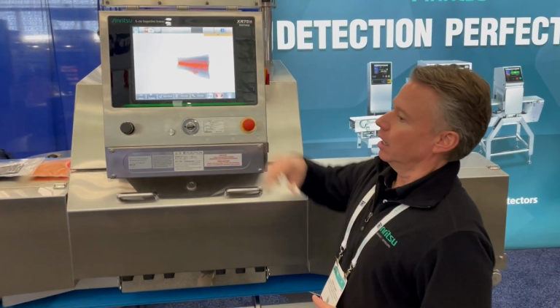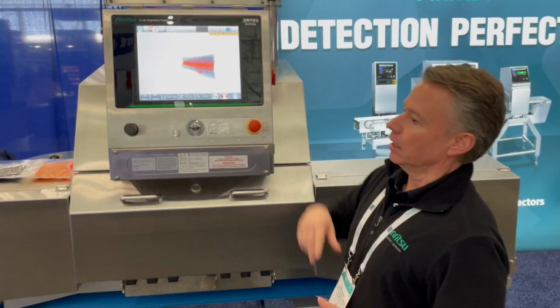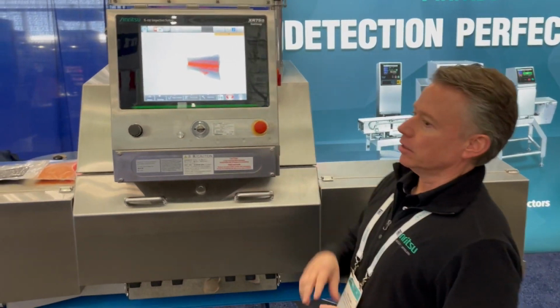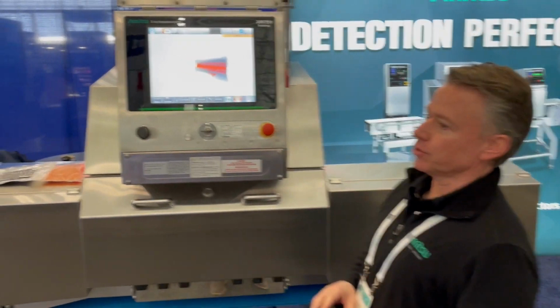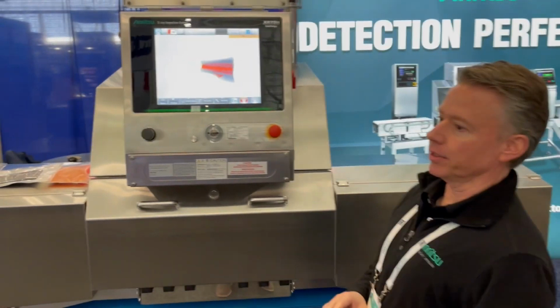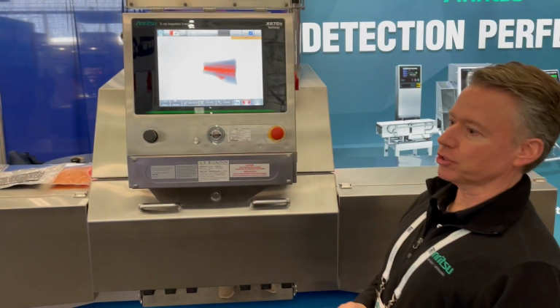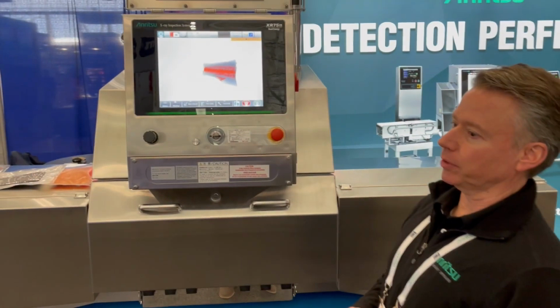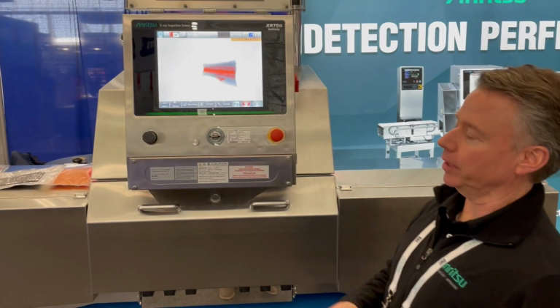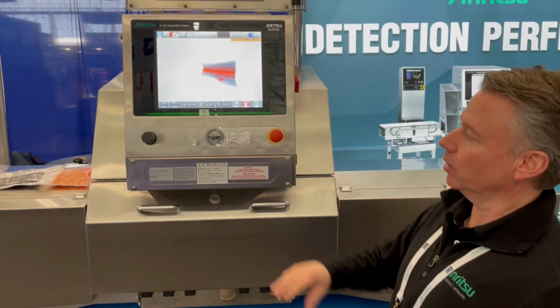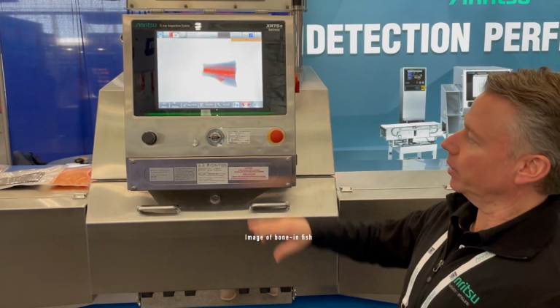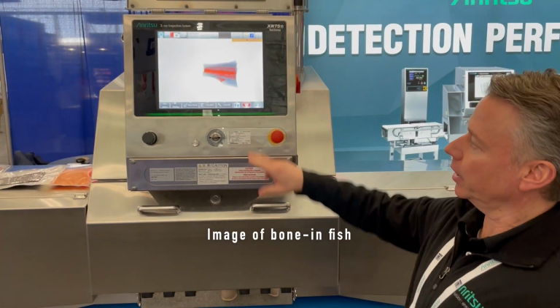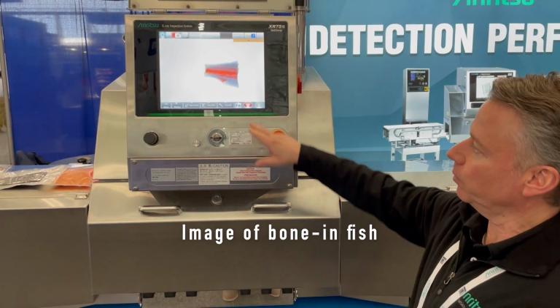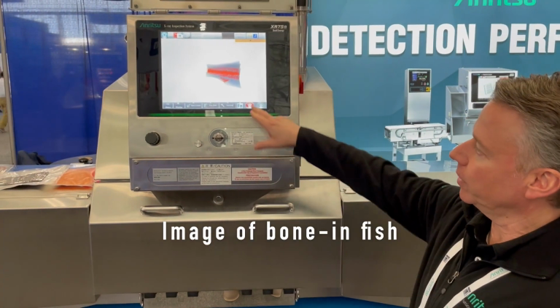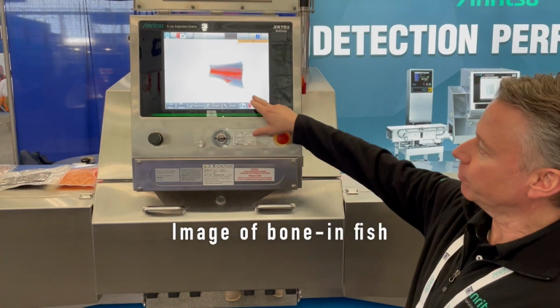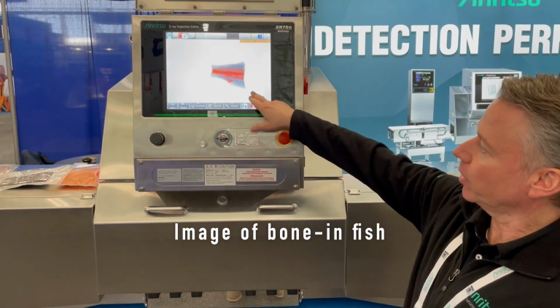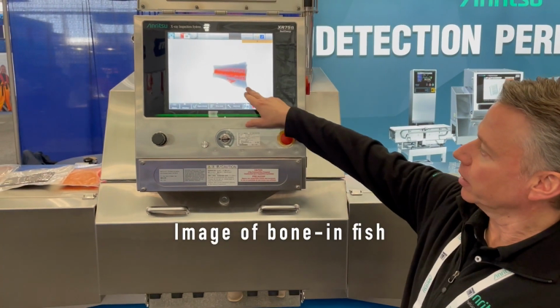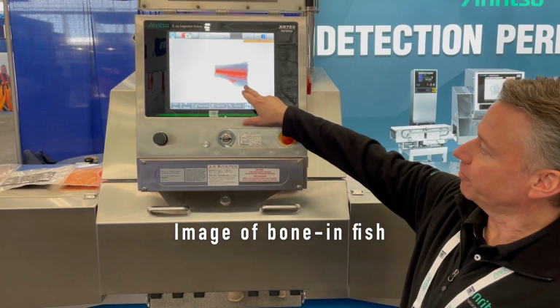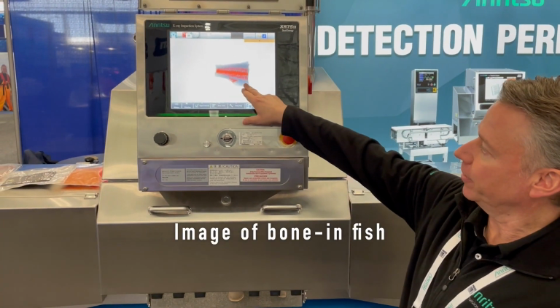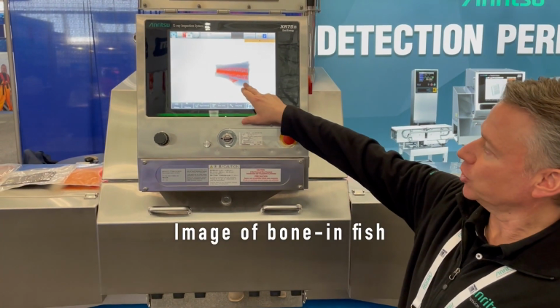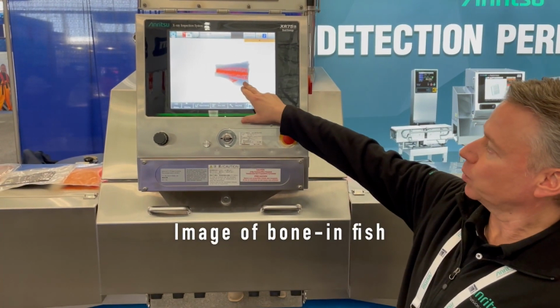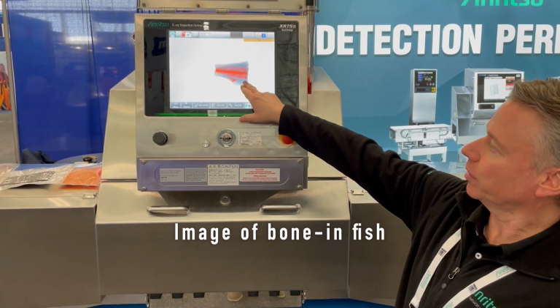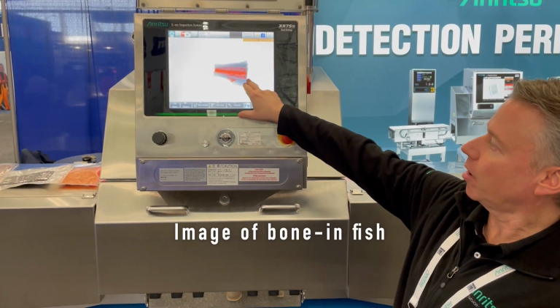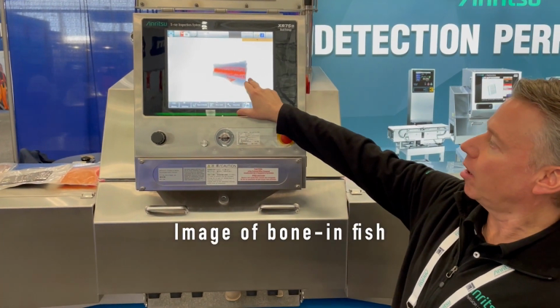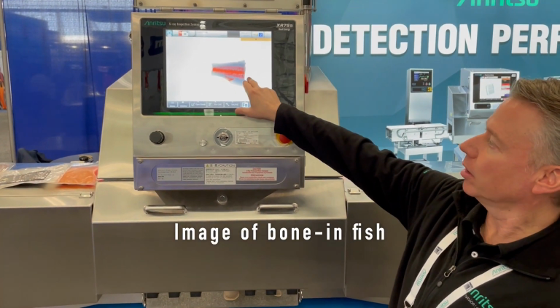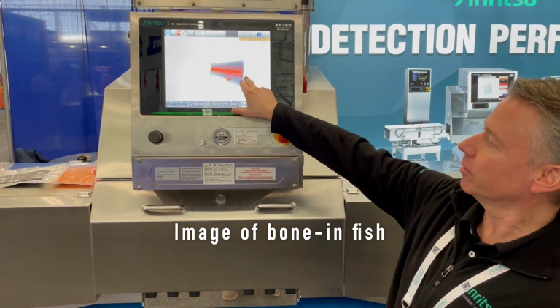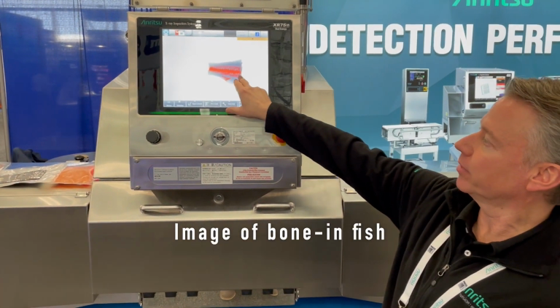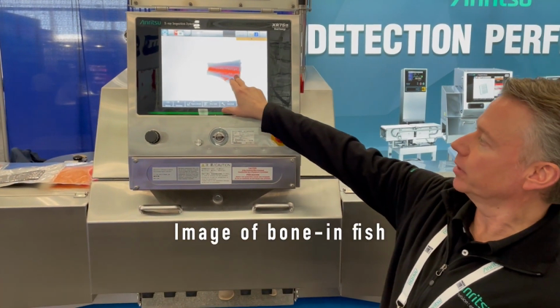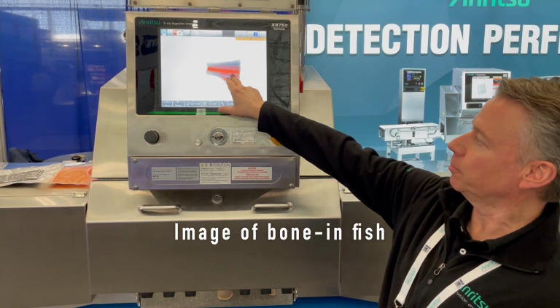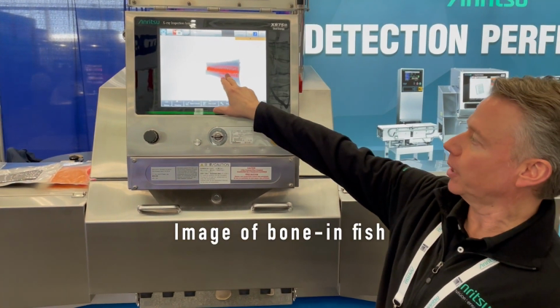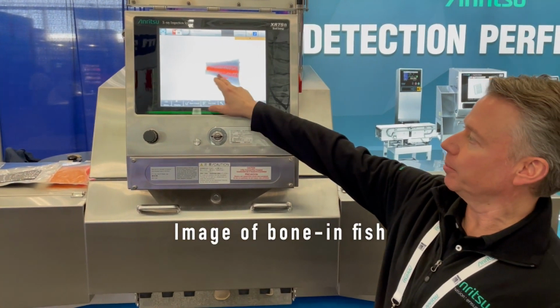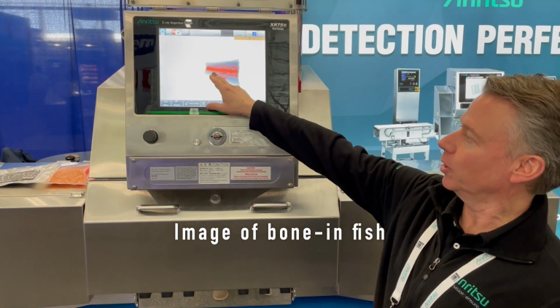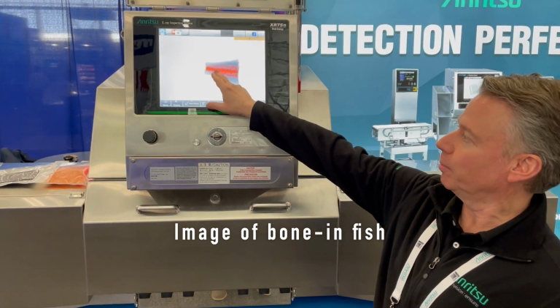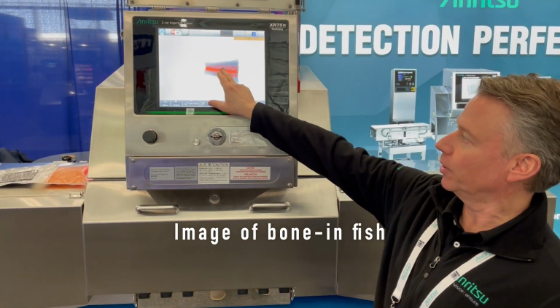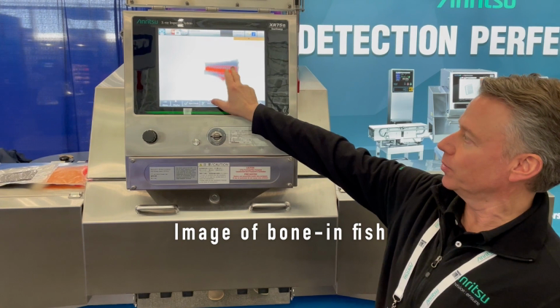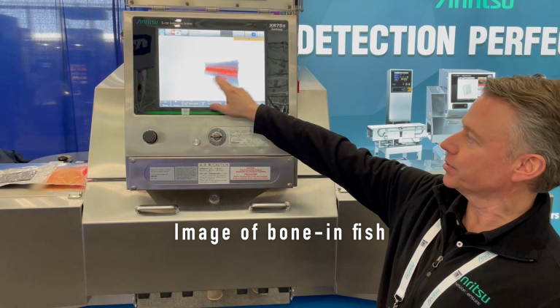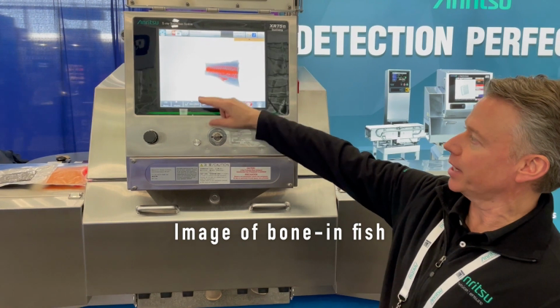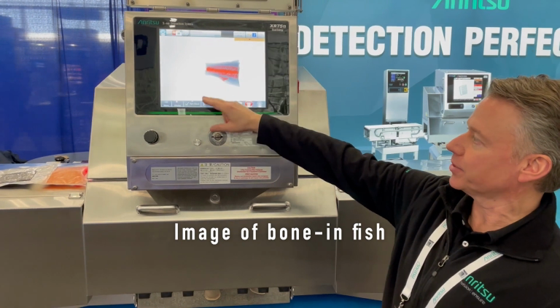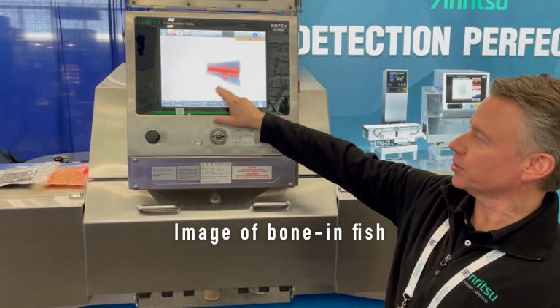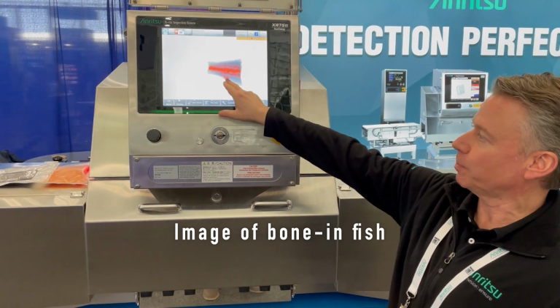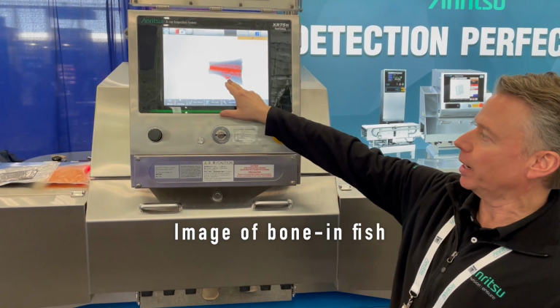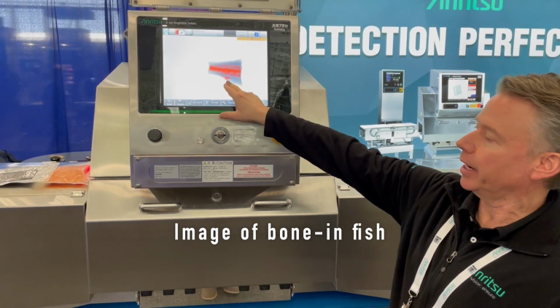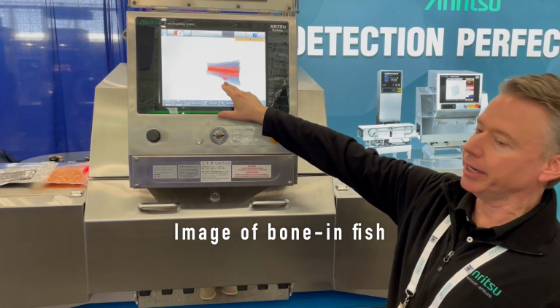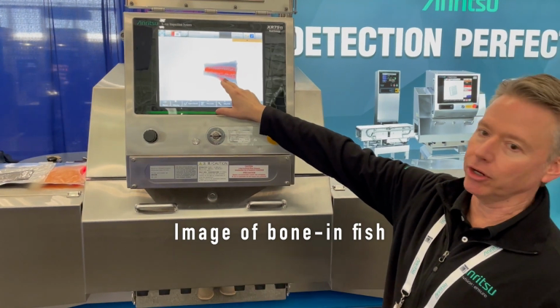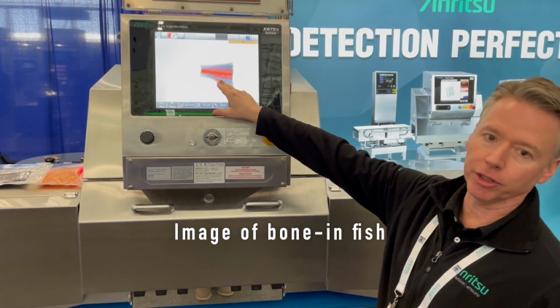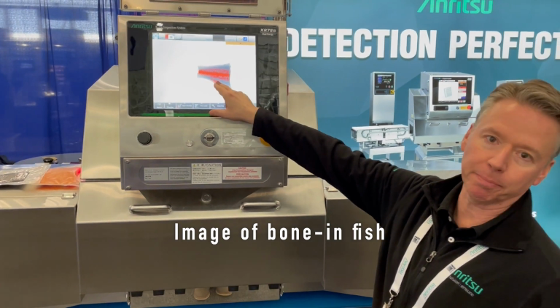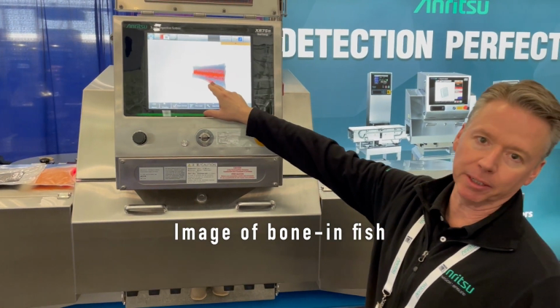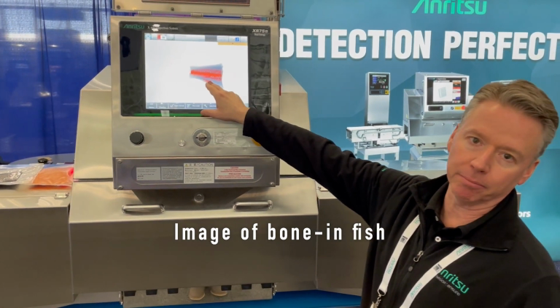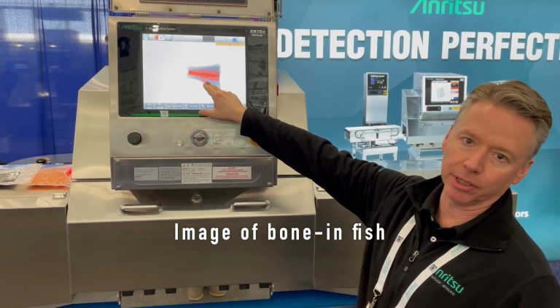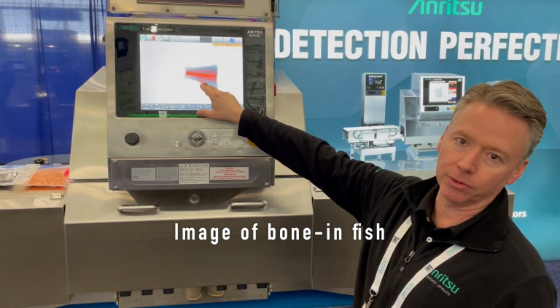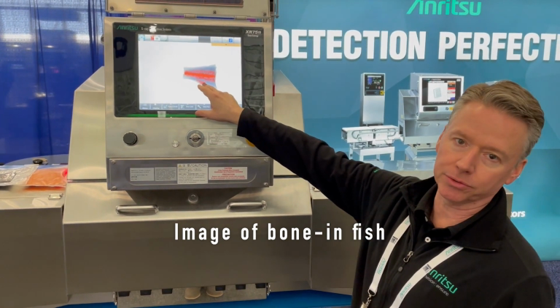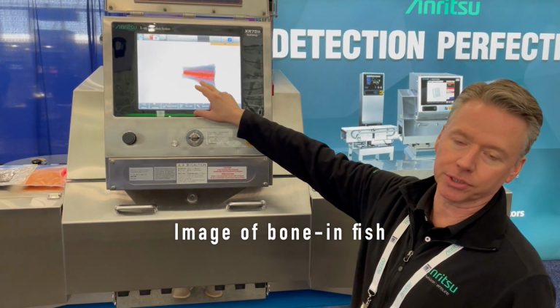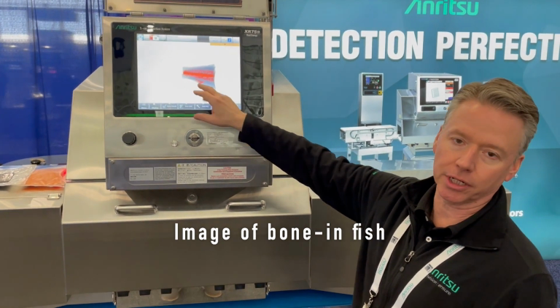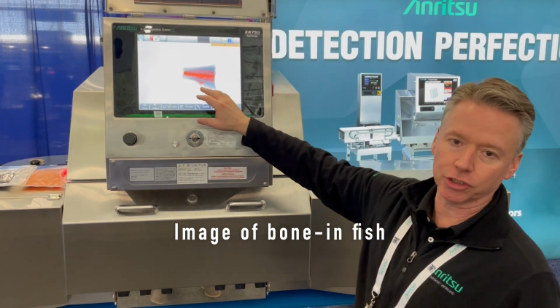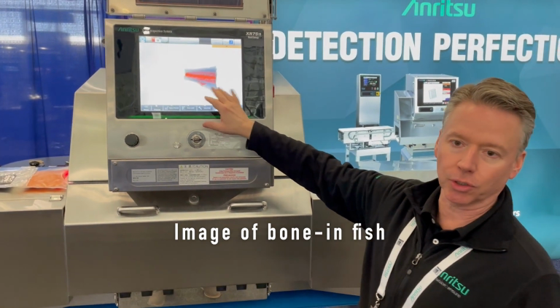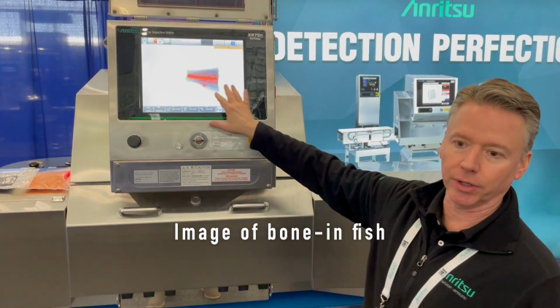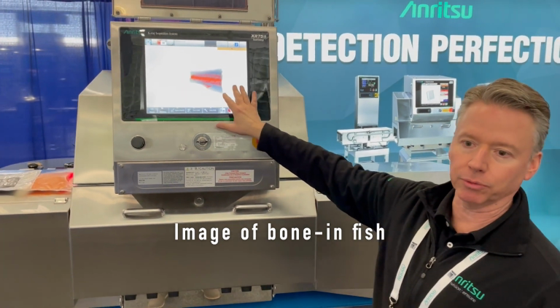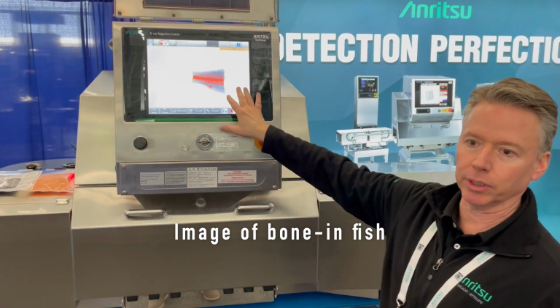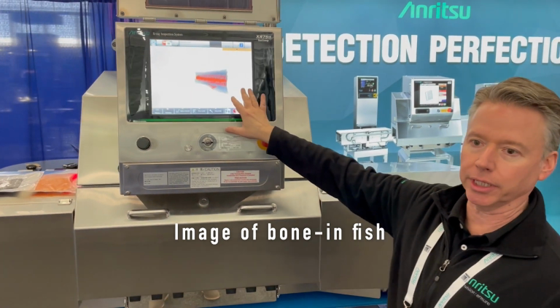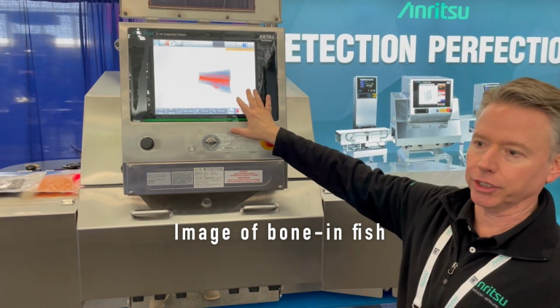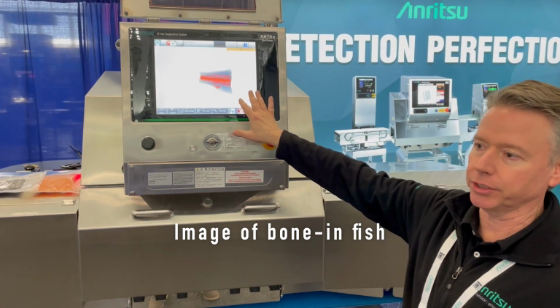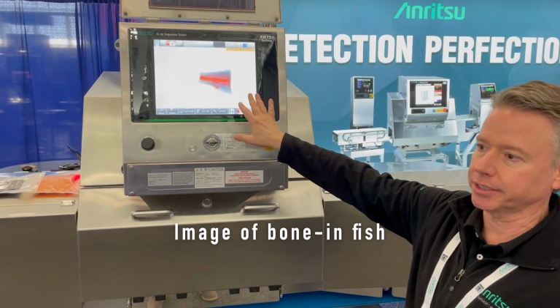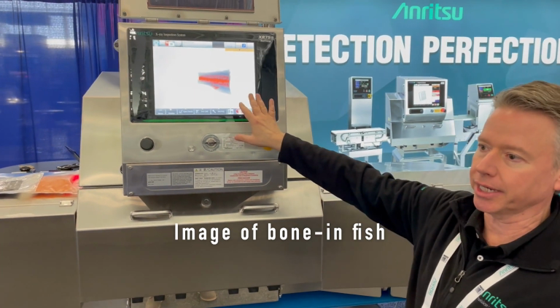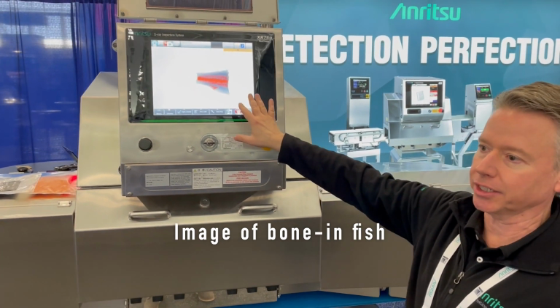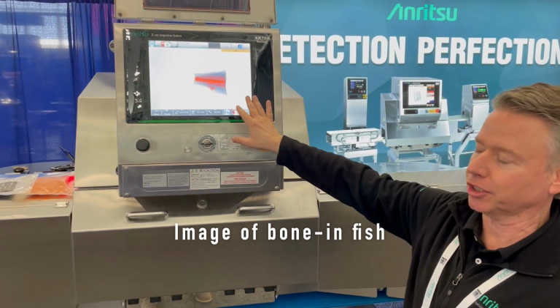On the screen we've already run a fish with all of the primary bones — it has the spine, all the pin bones — and it's showing really good detection.